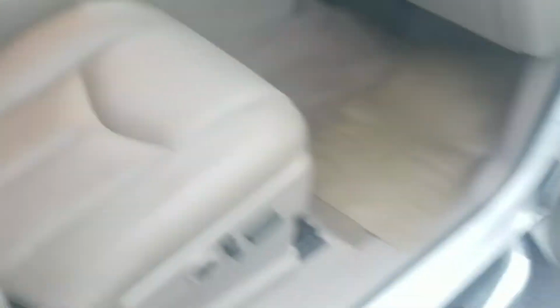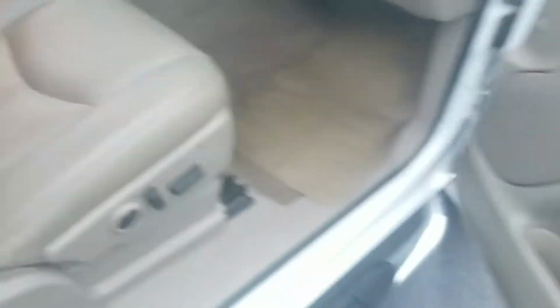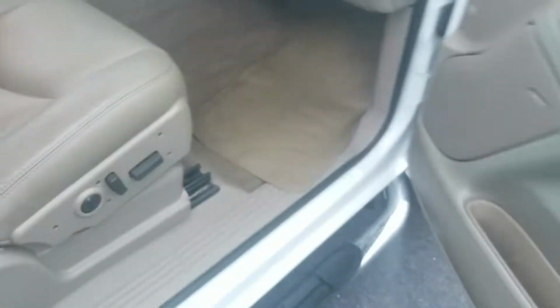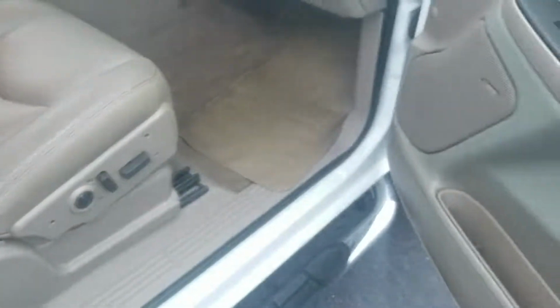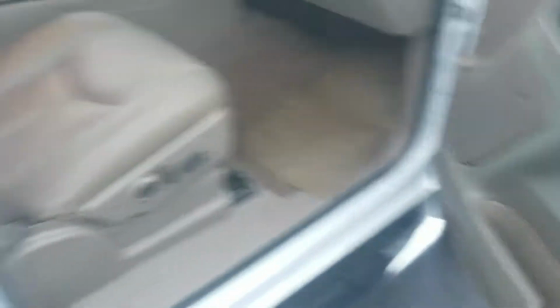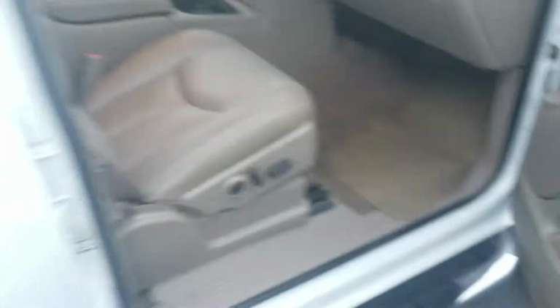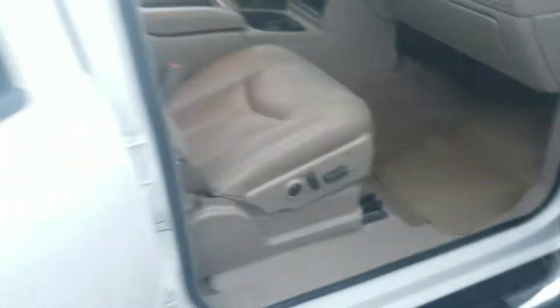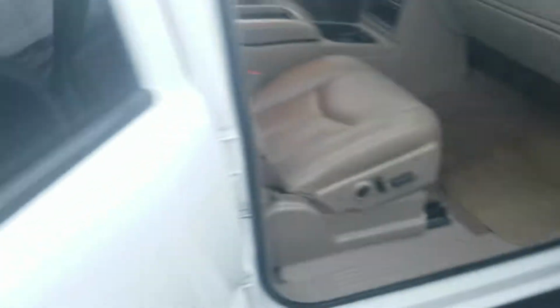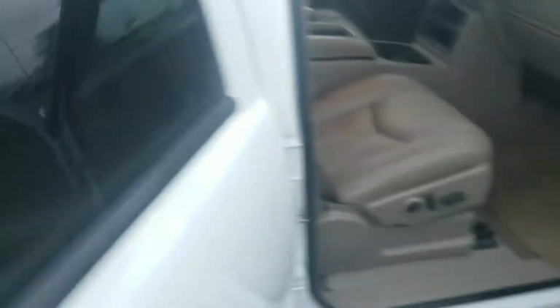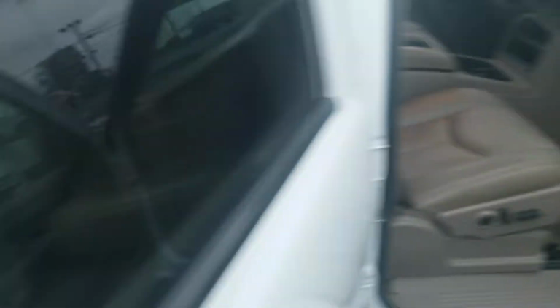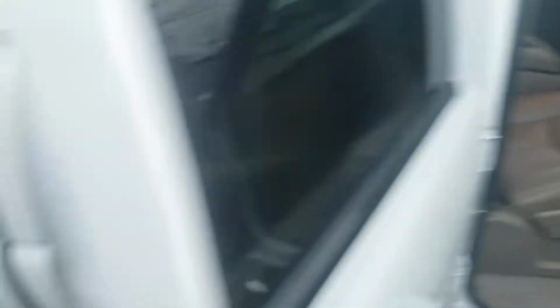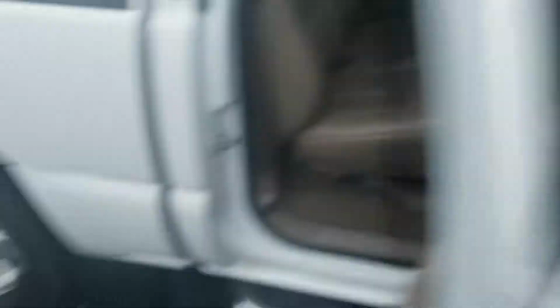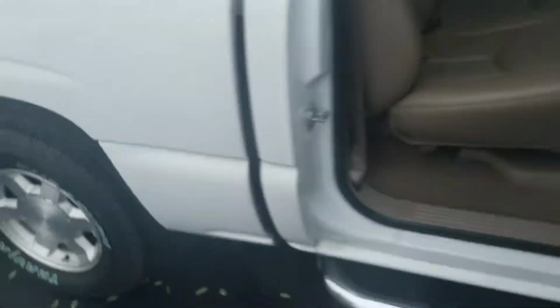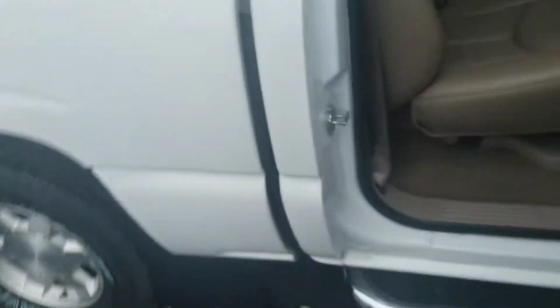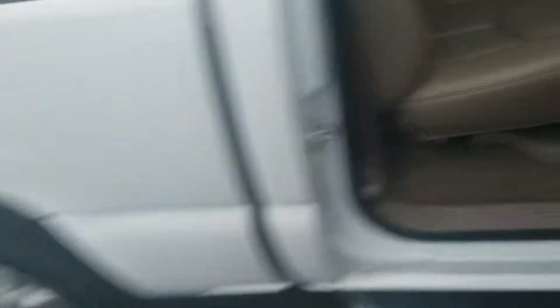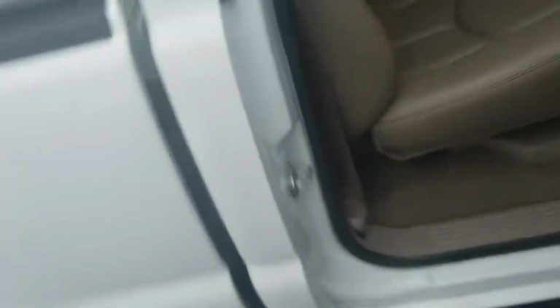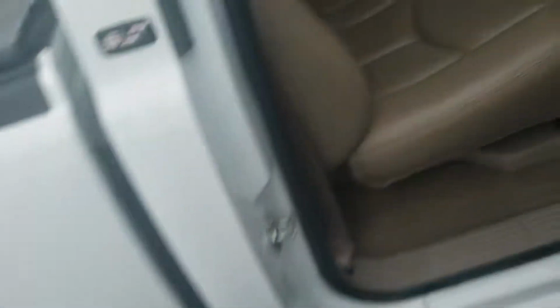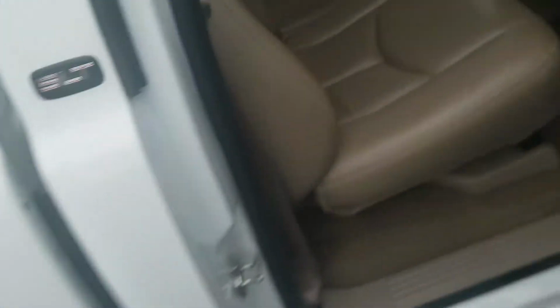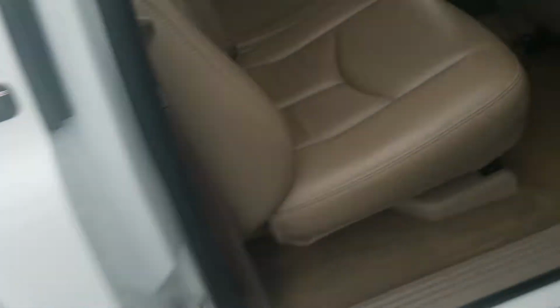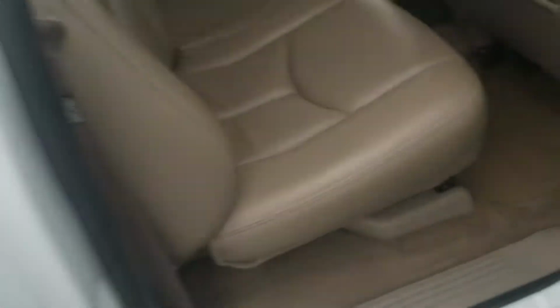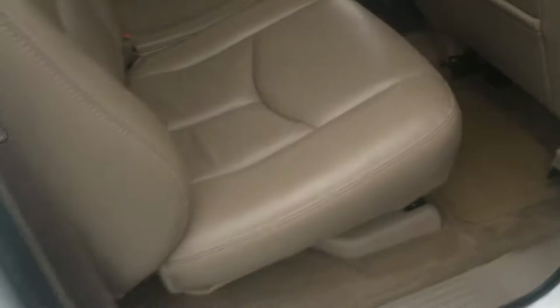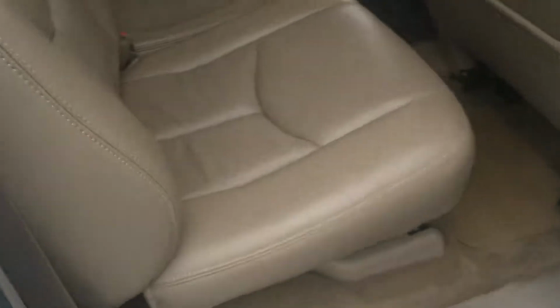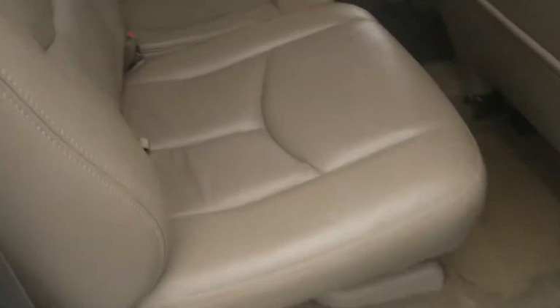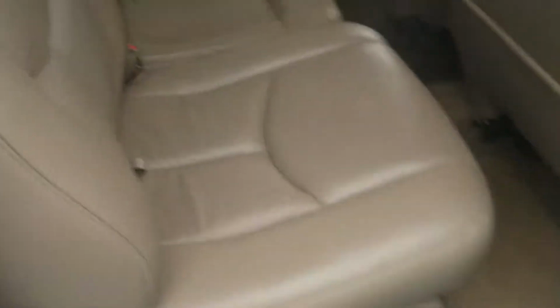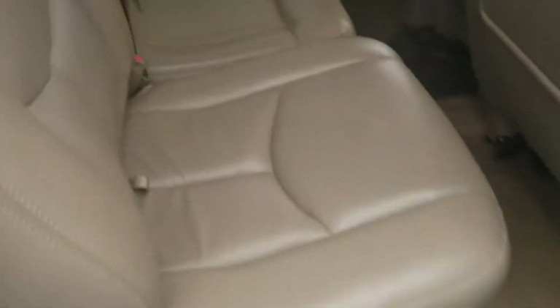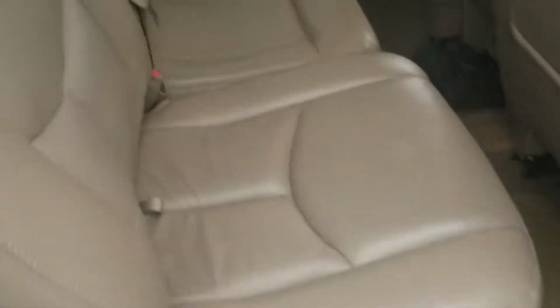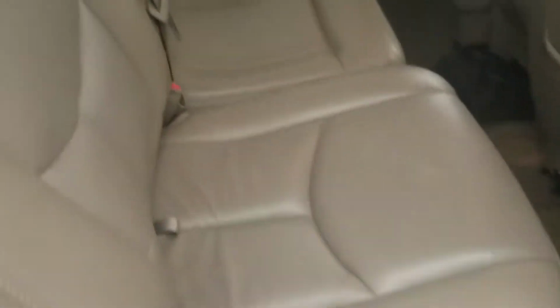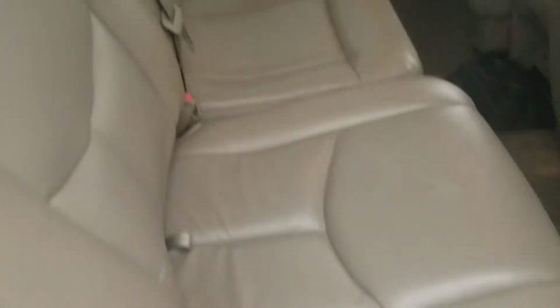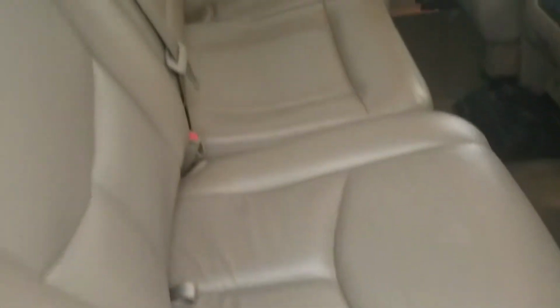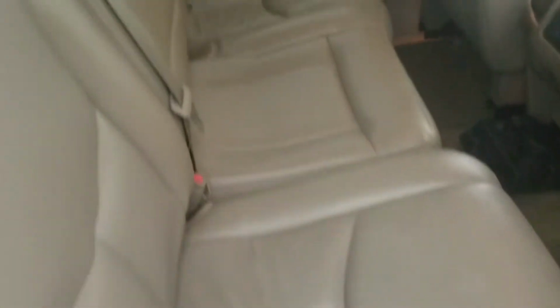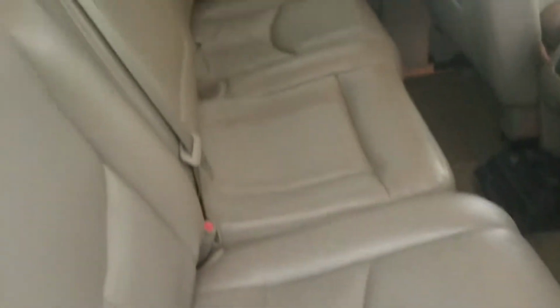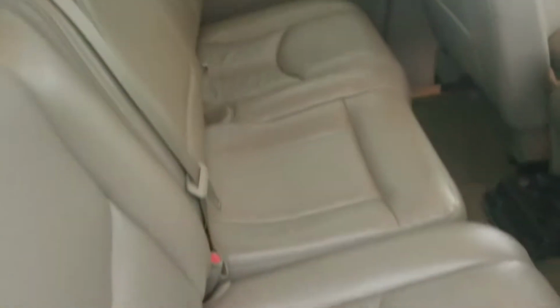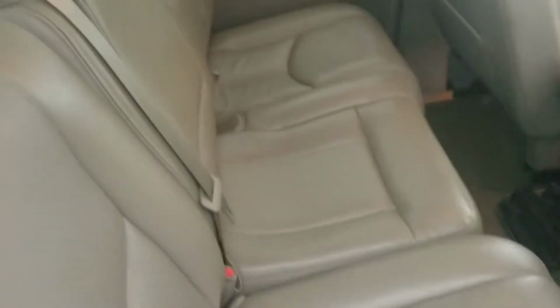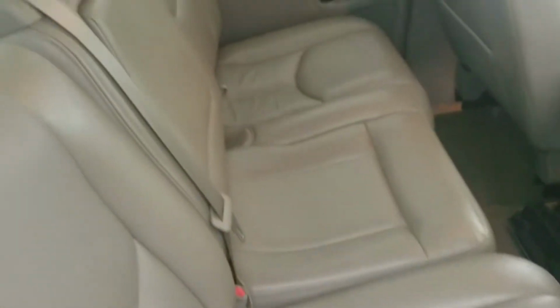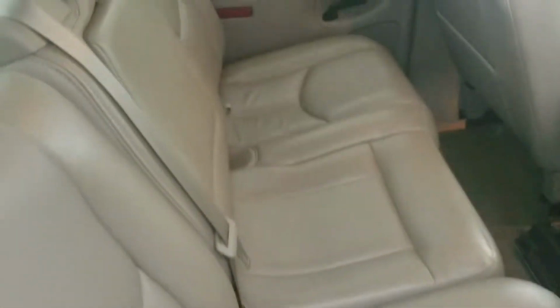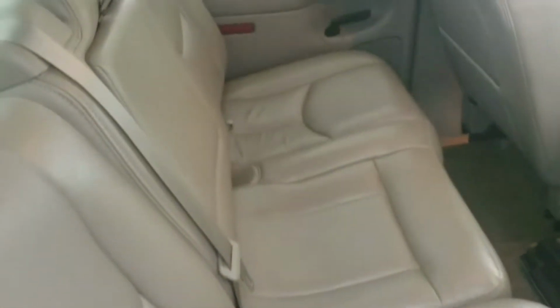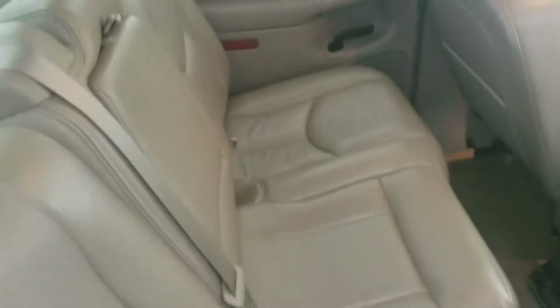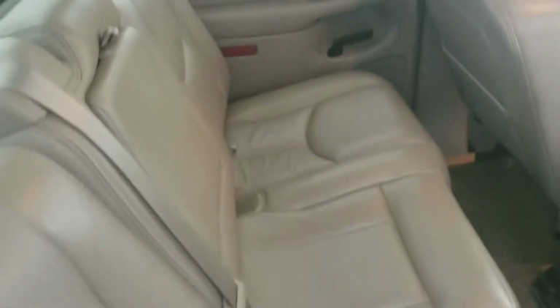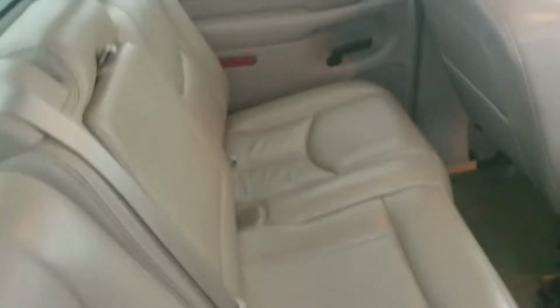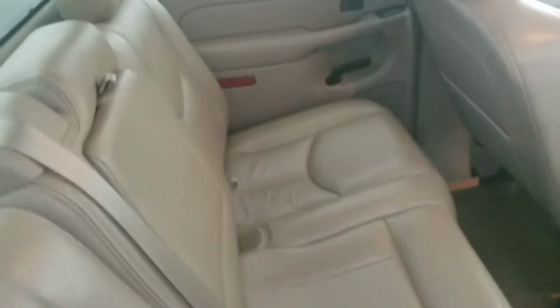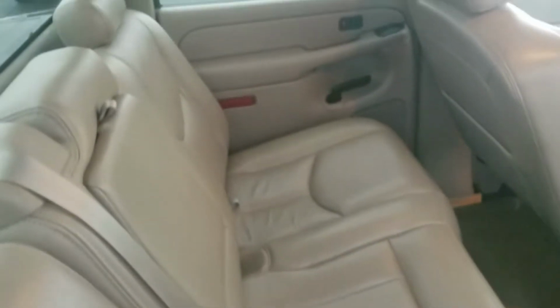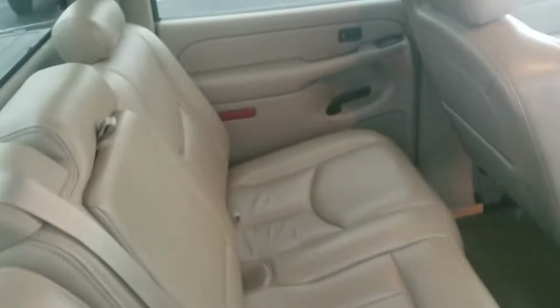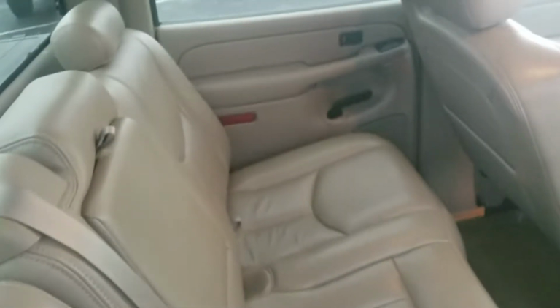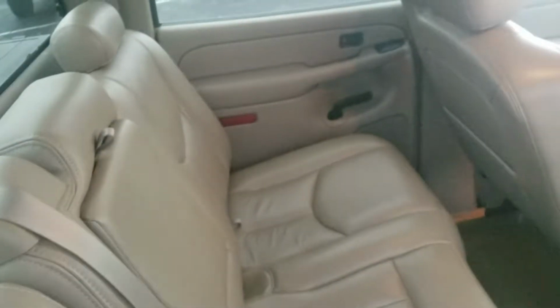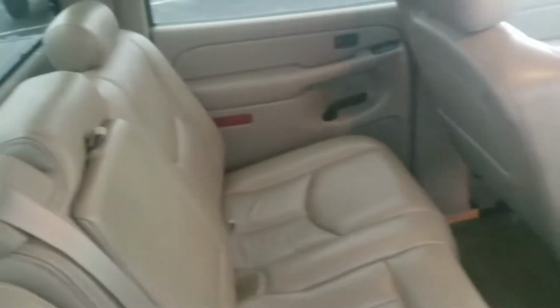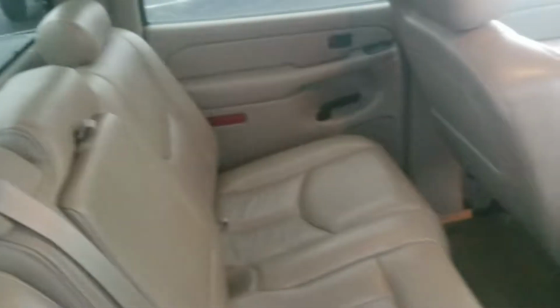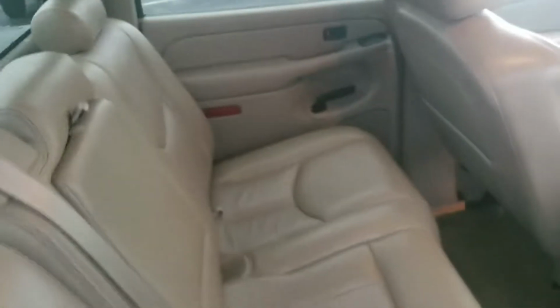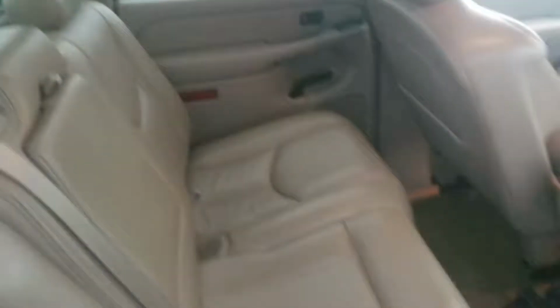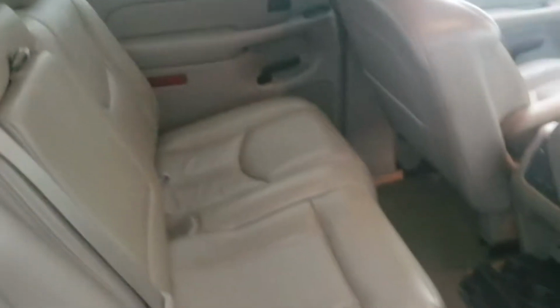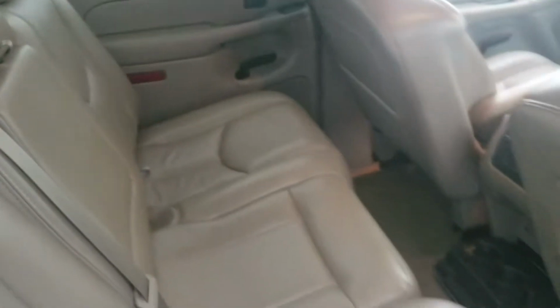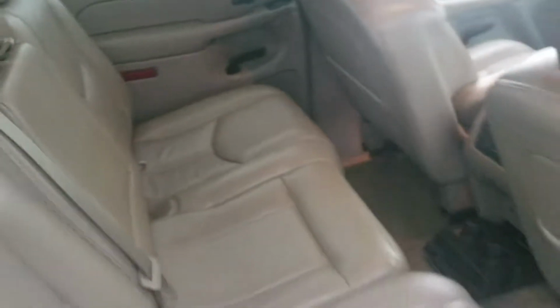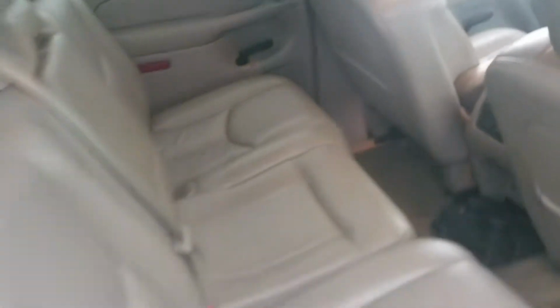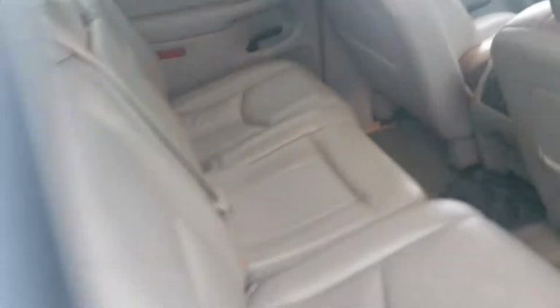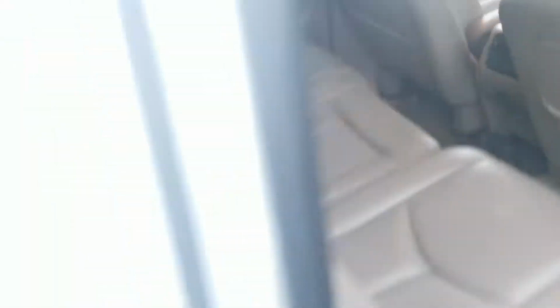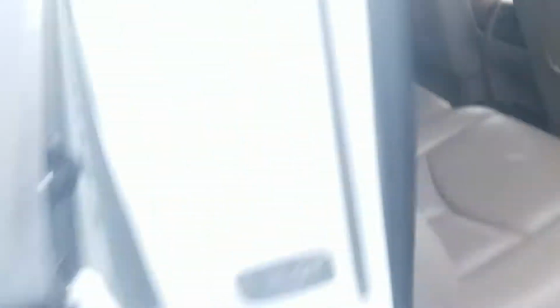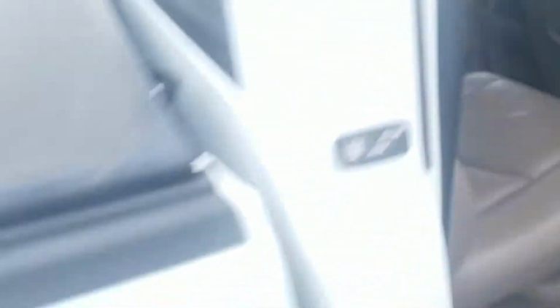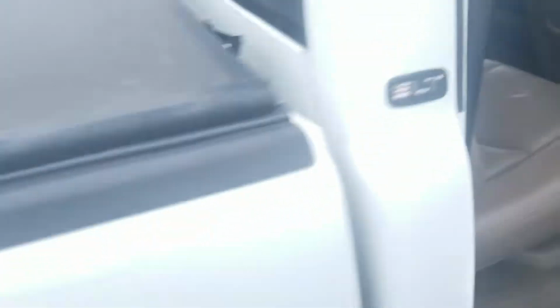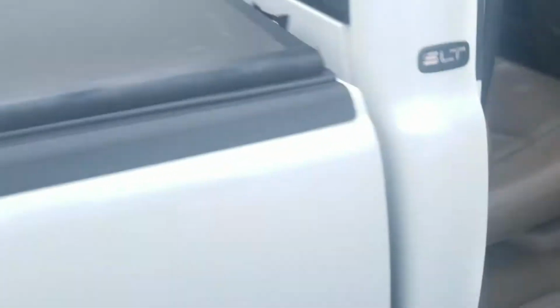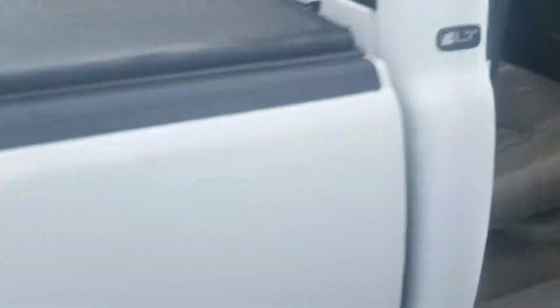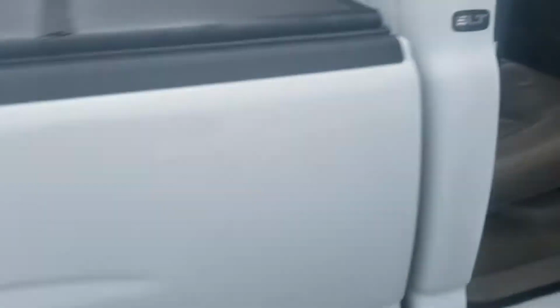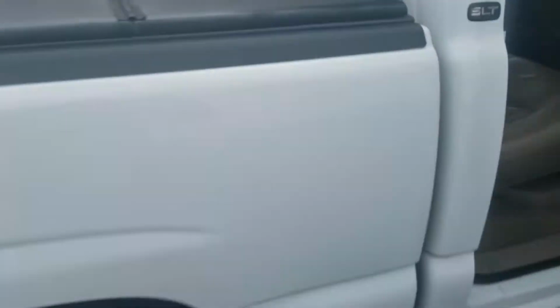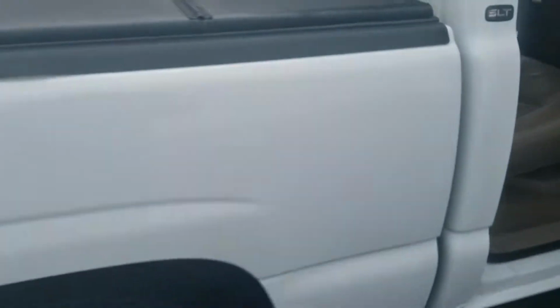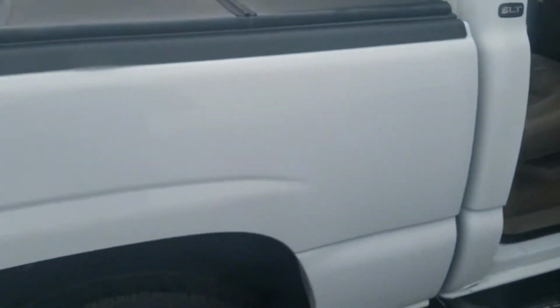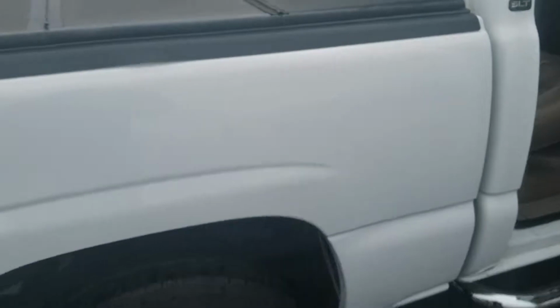Take a look at the back as well — again in good shape, no tears in the leather.